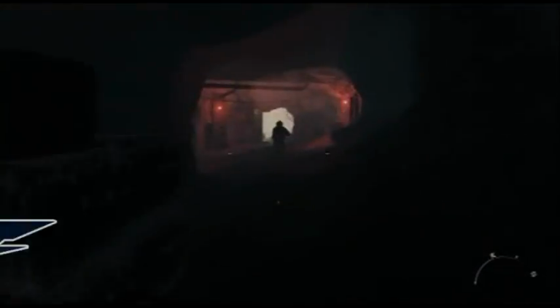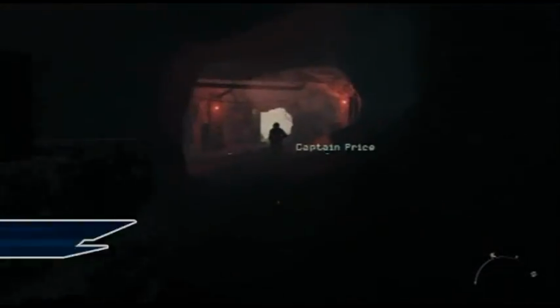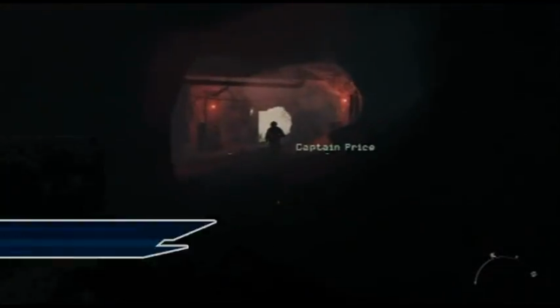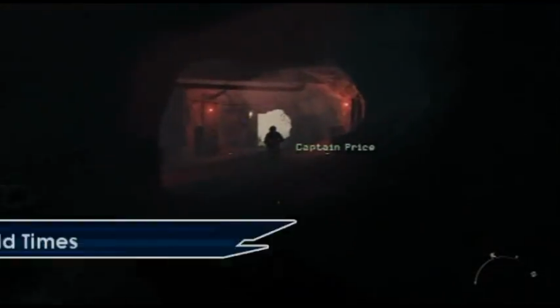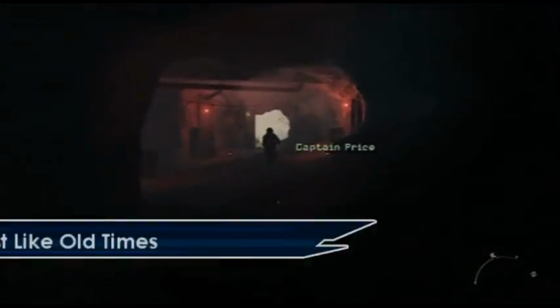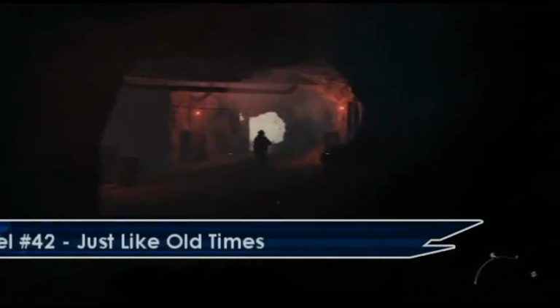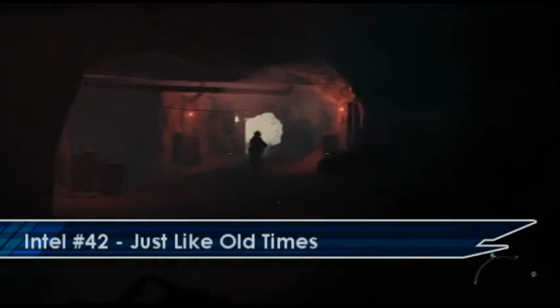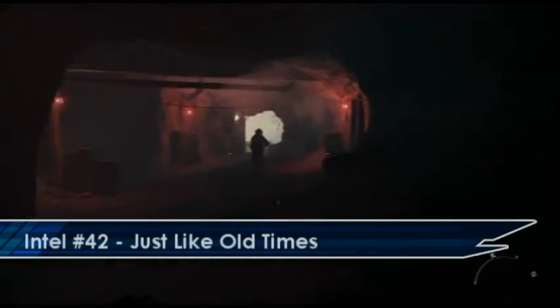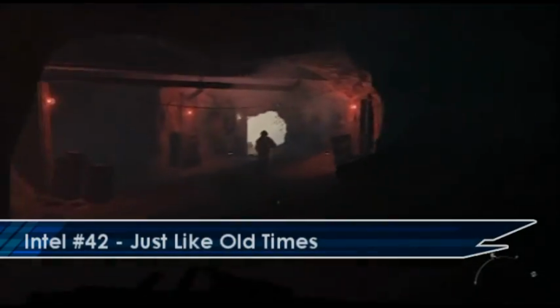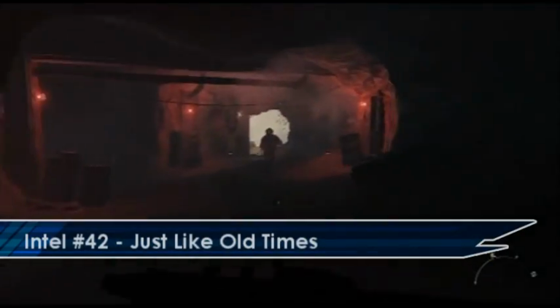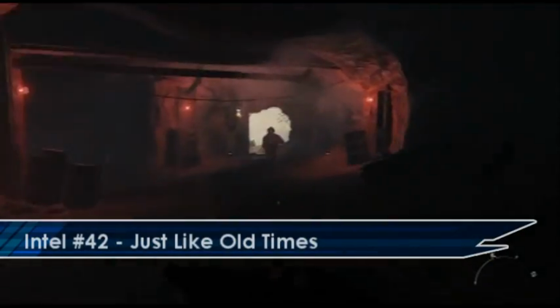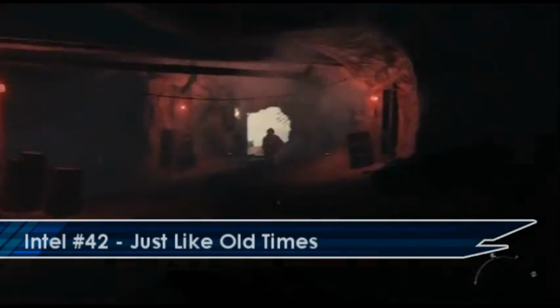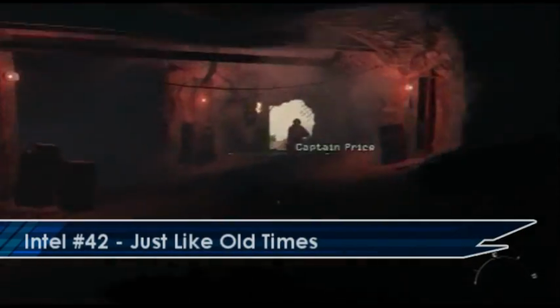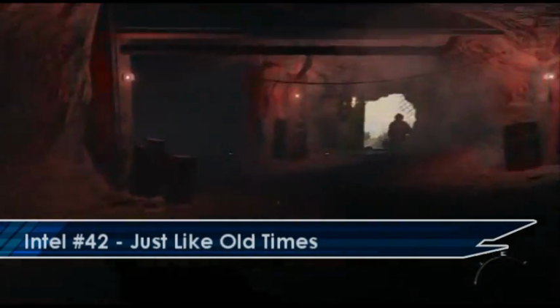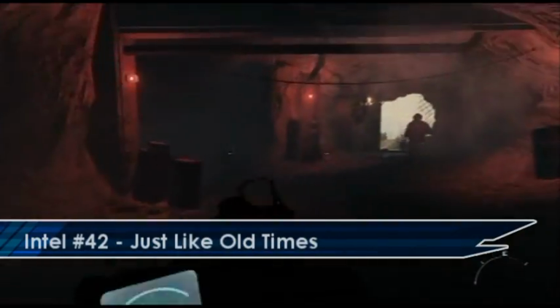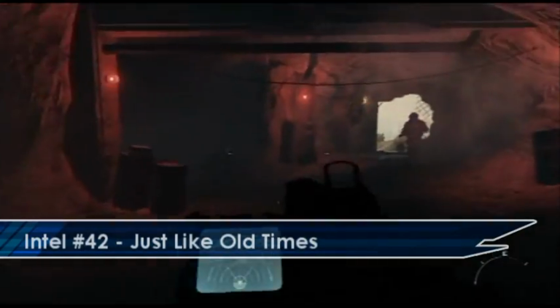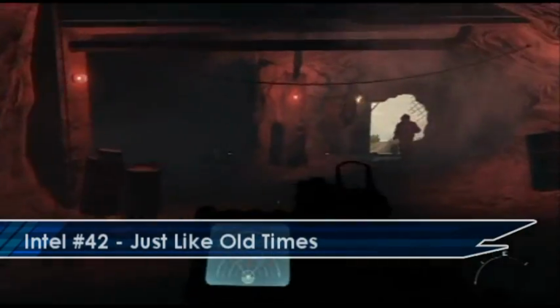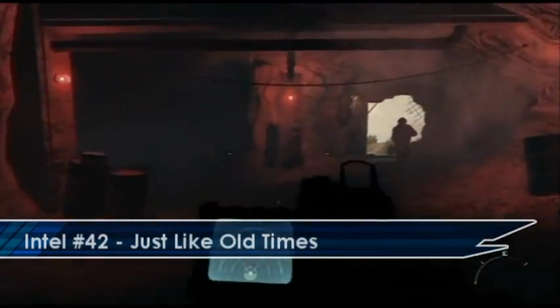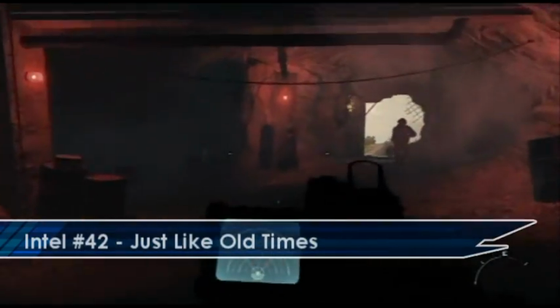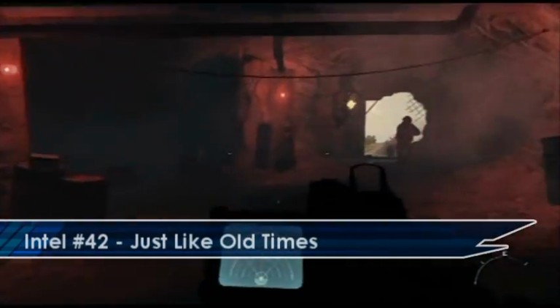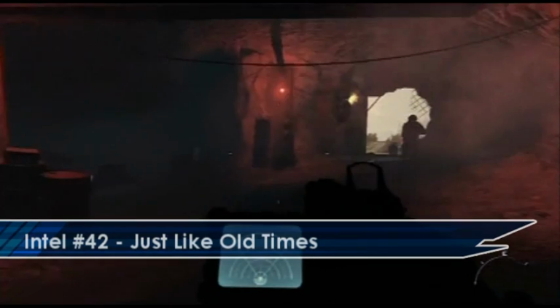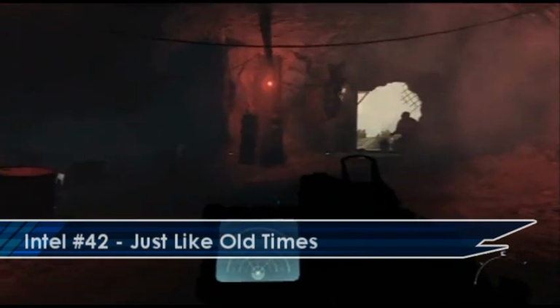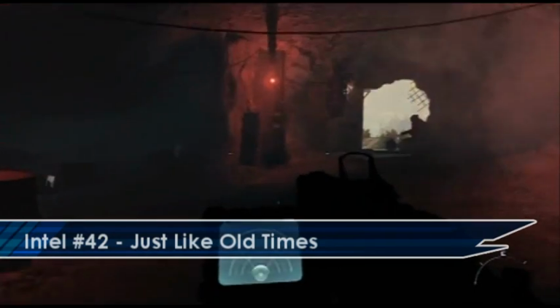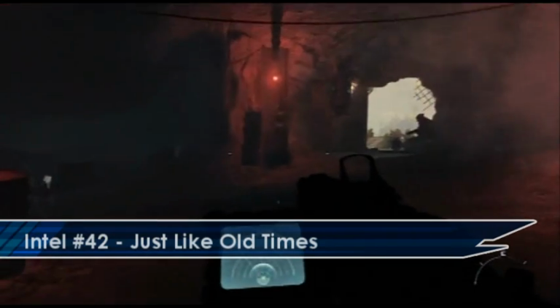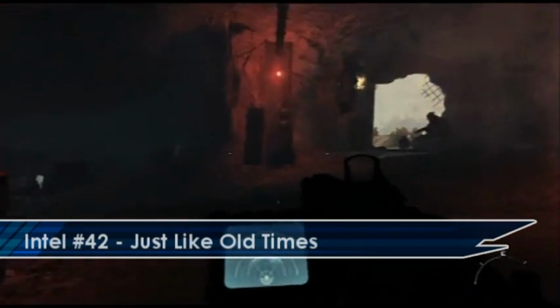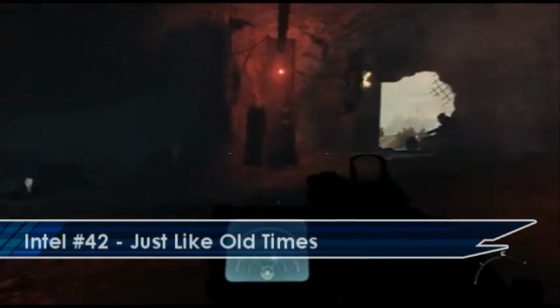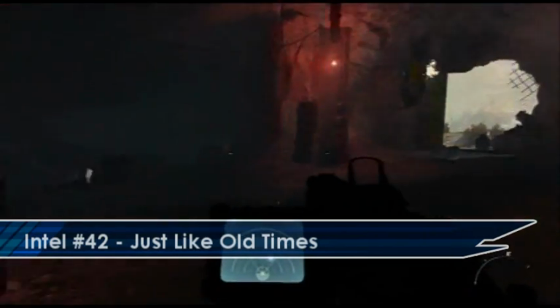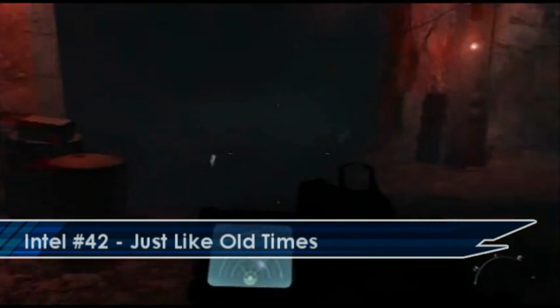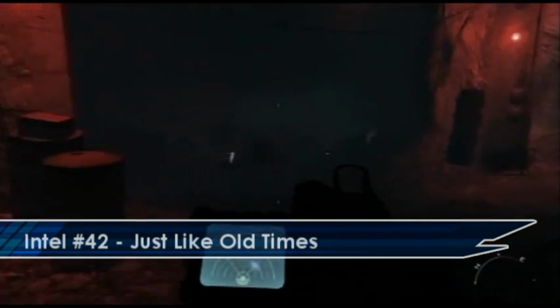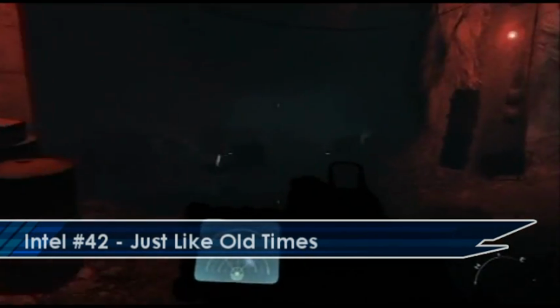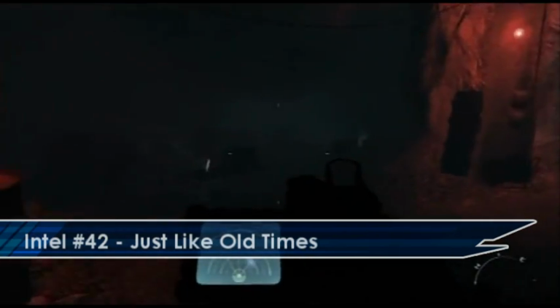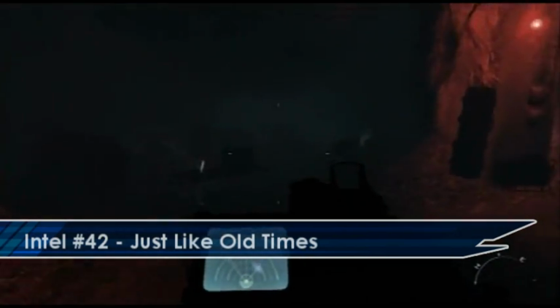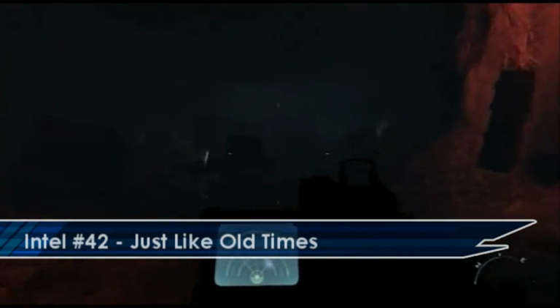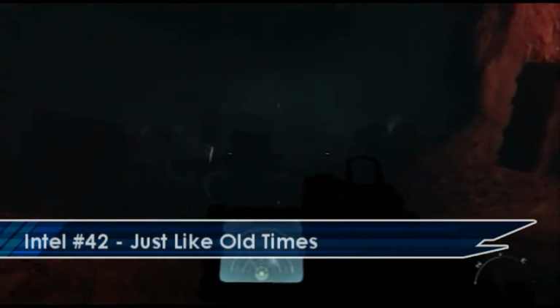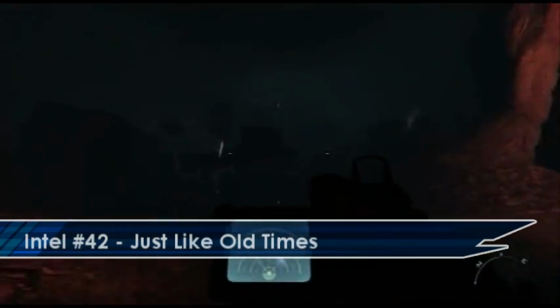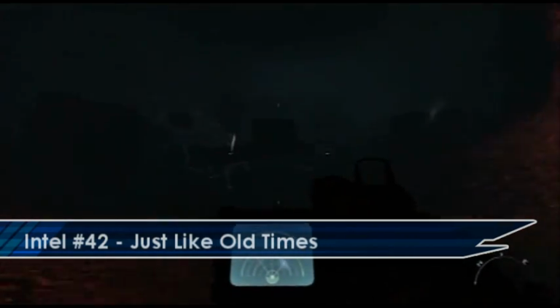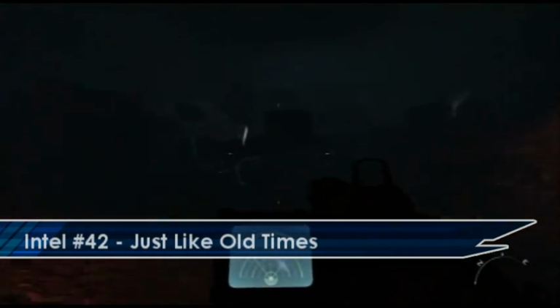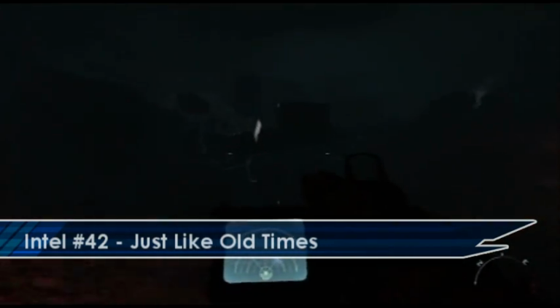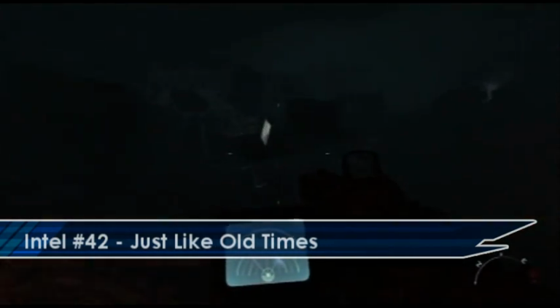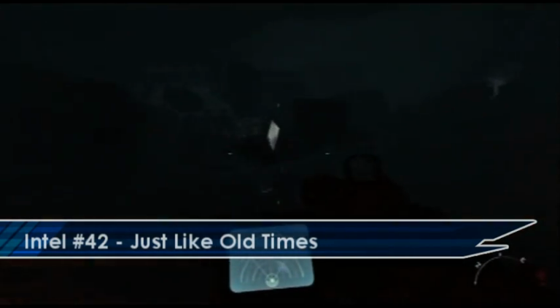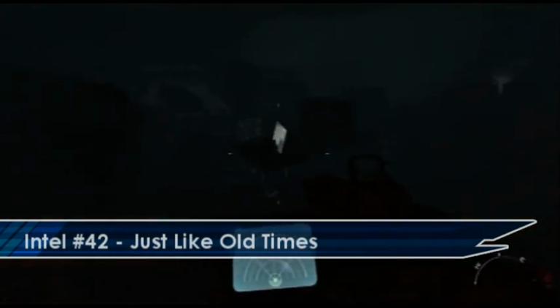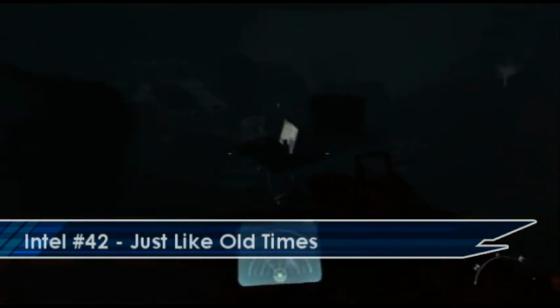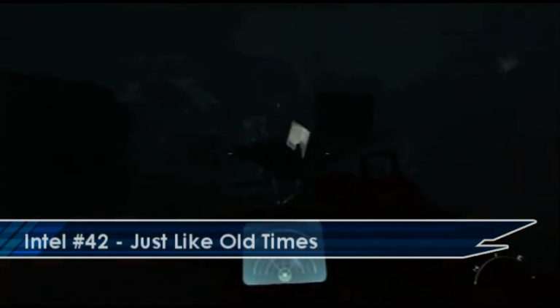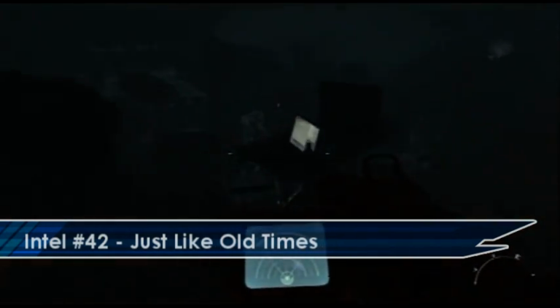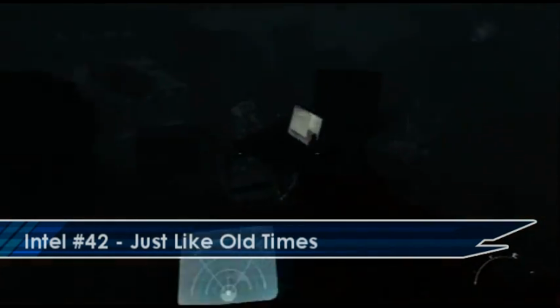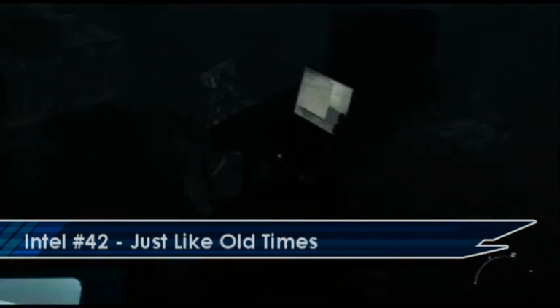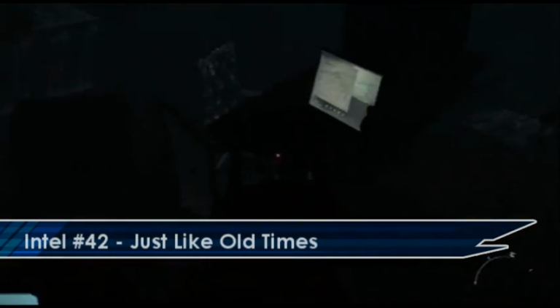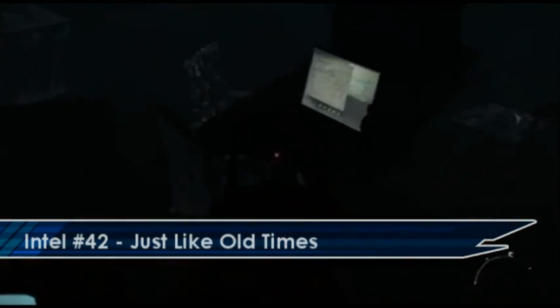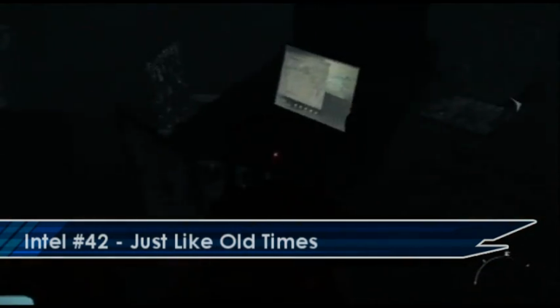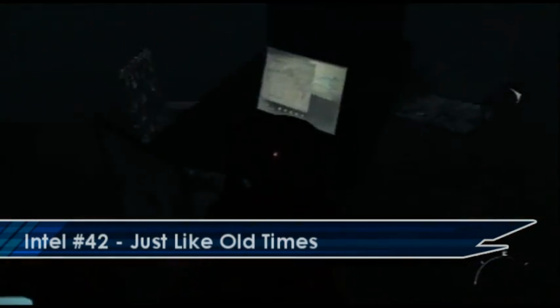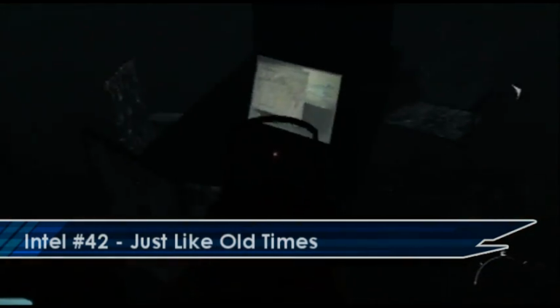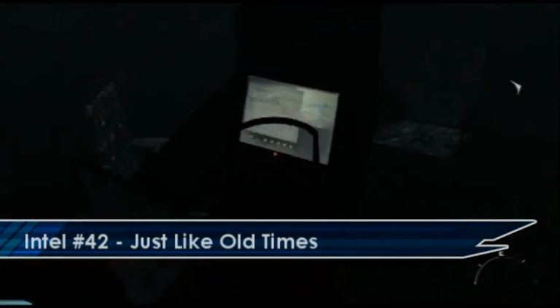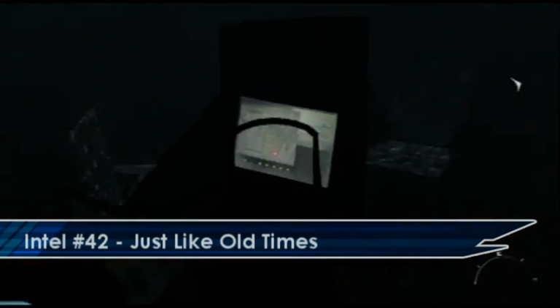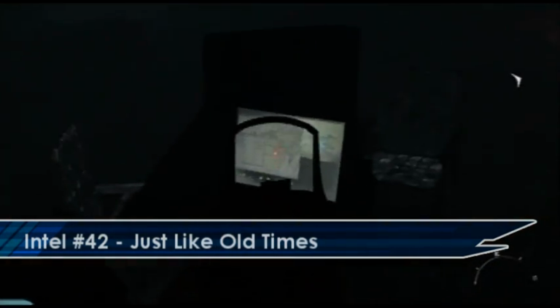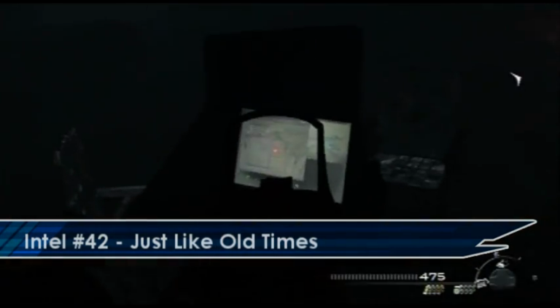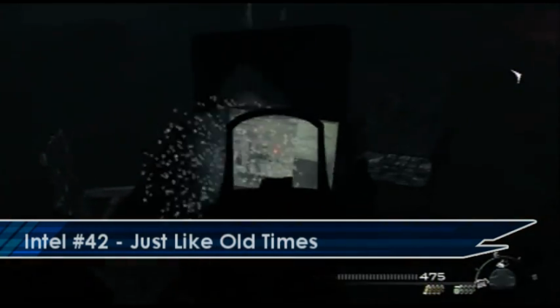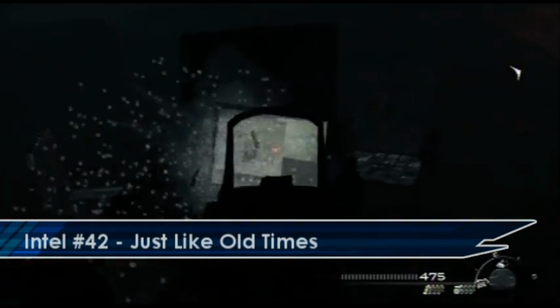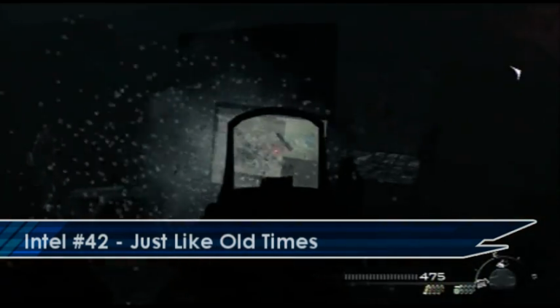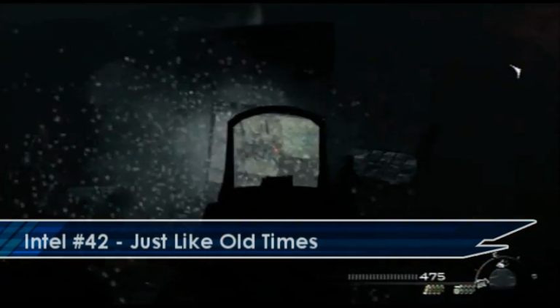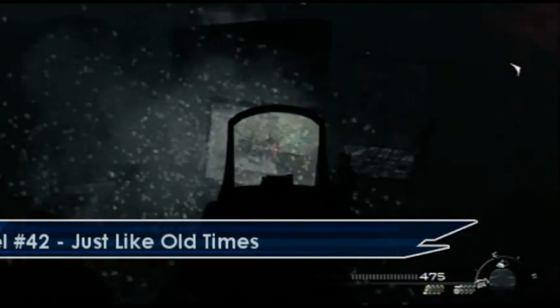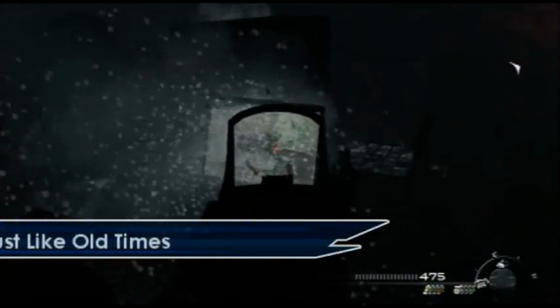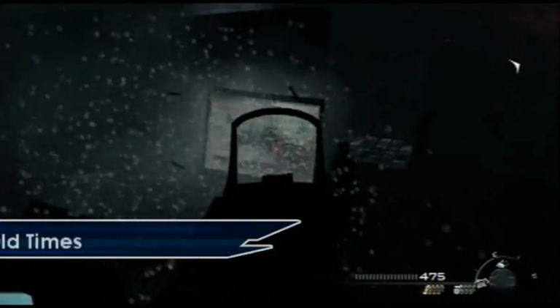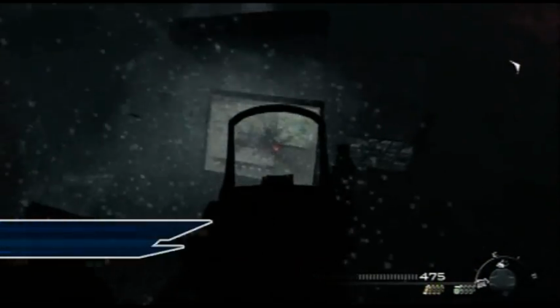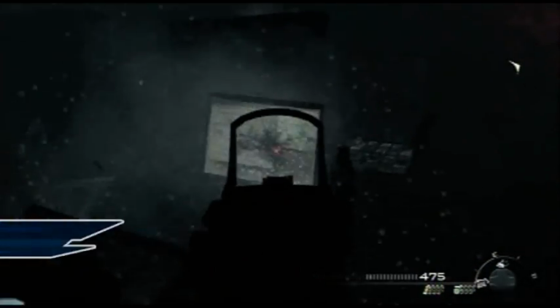To get your forty second Intel, instead of just running out of the cave go over to your left and you'll see the Intel right in front of you.